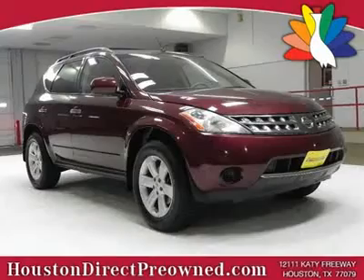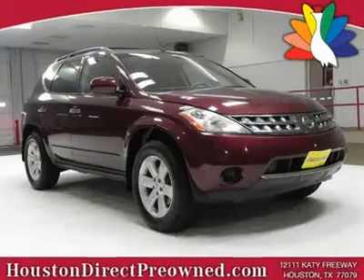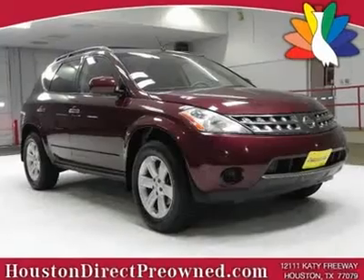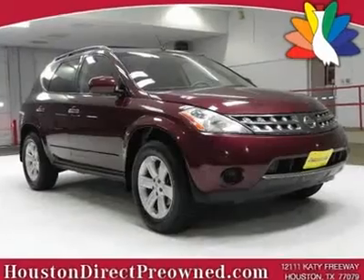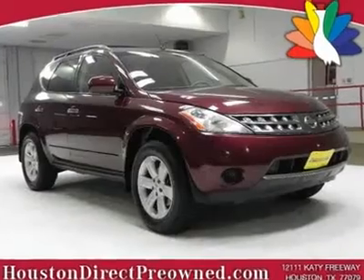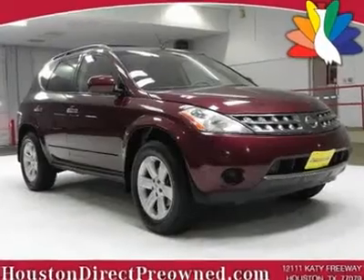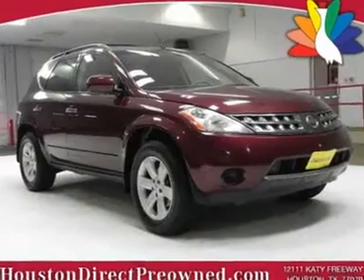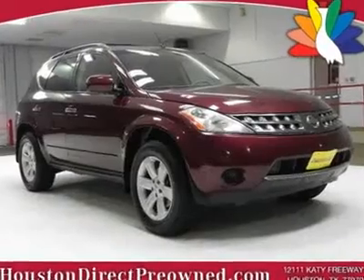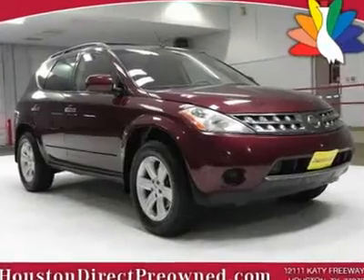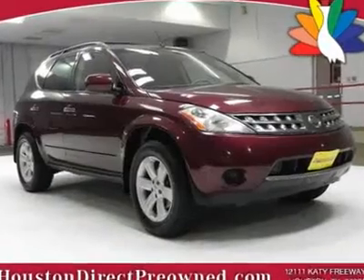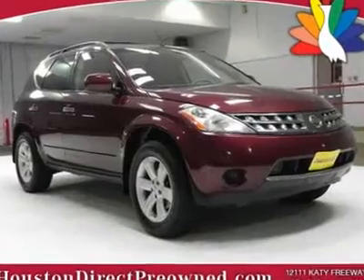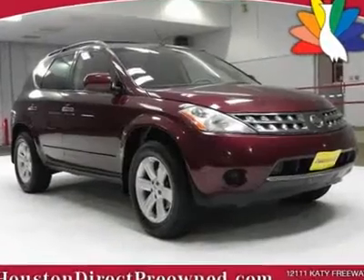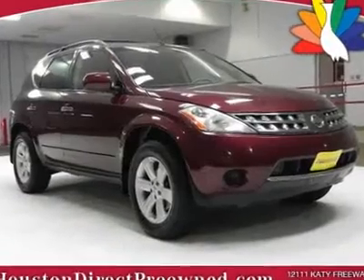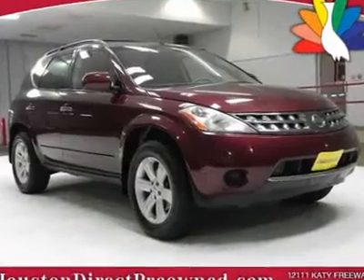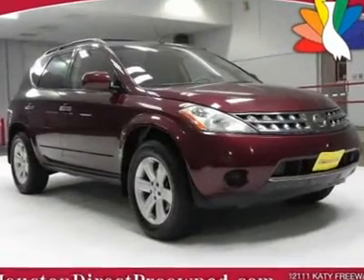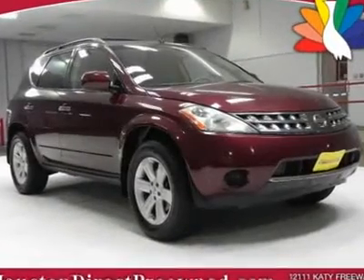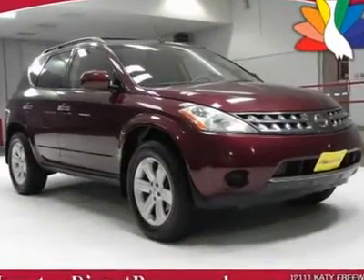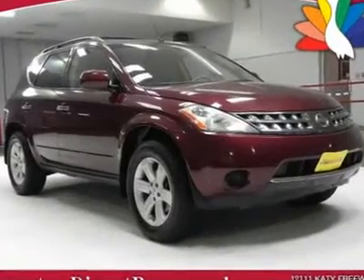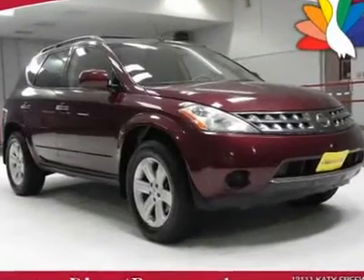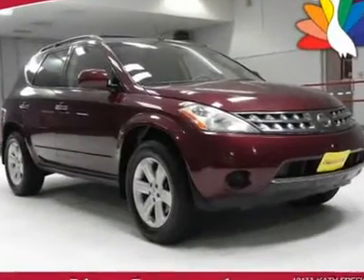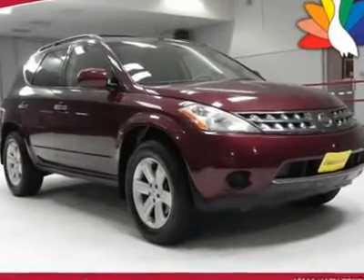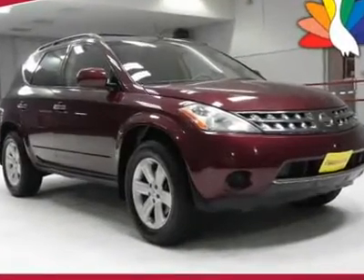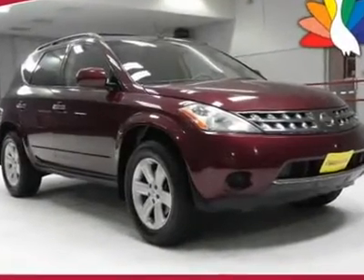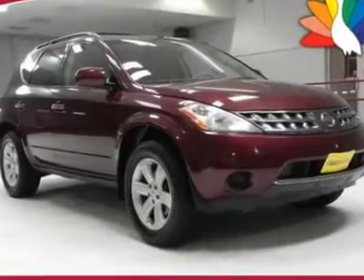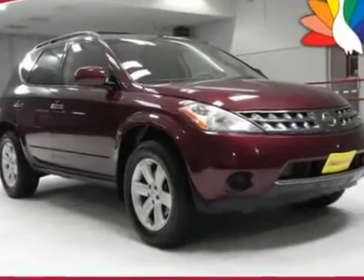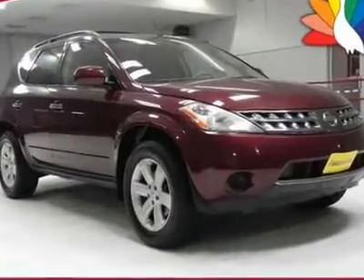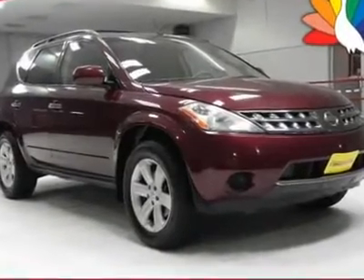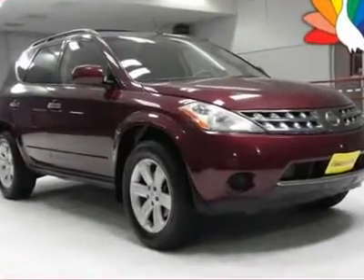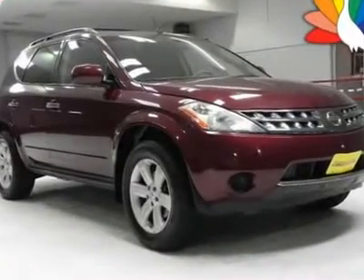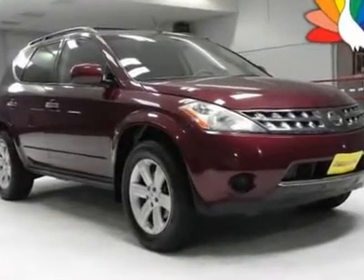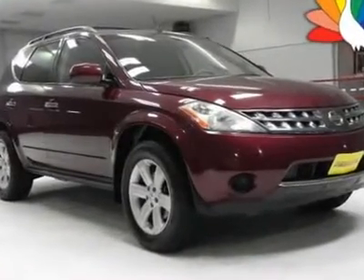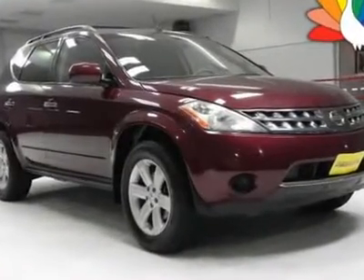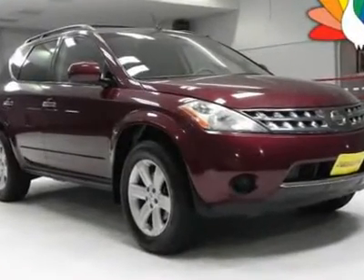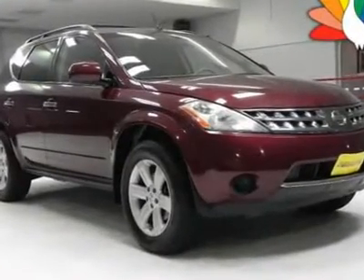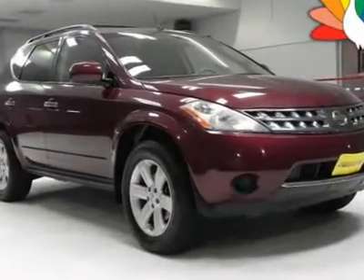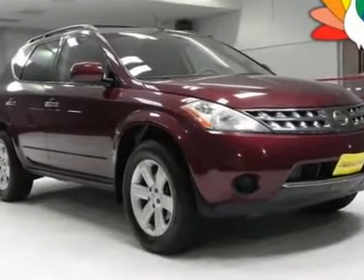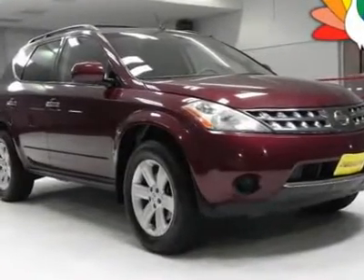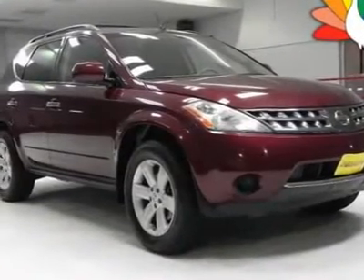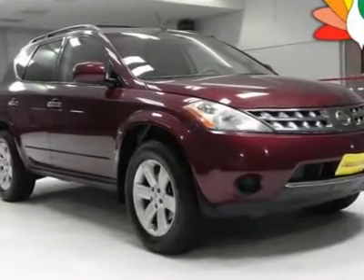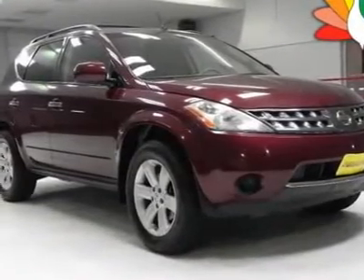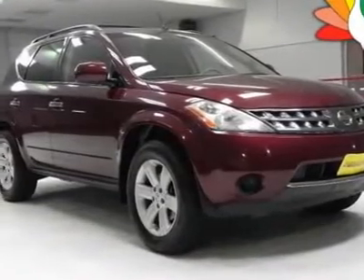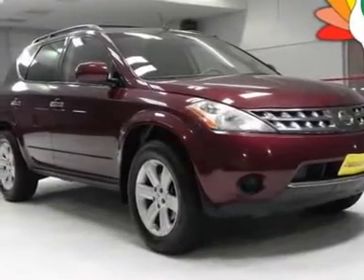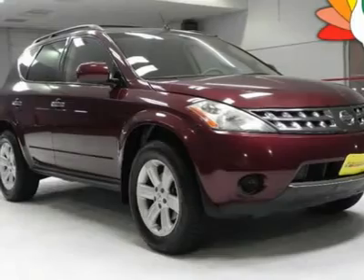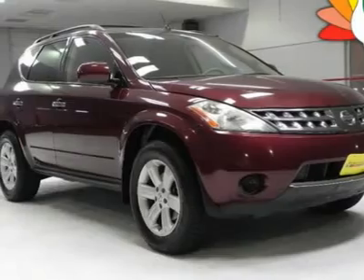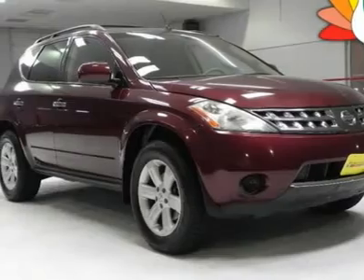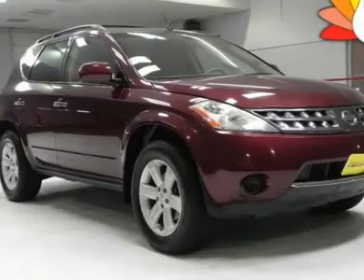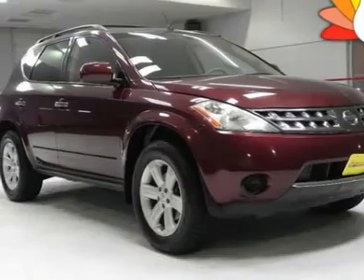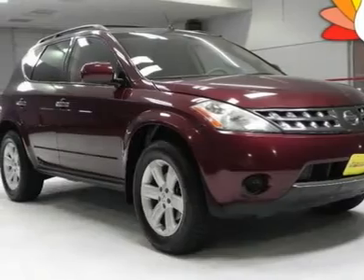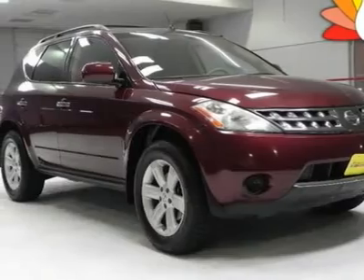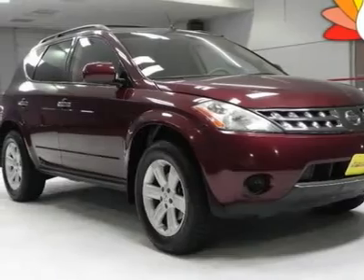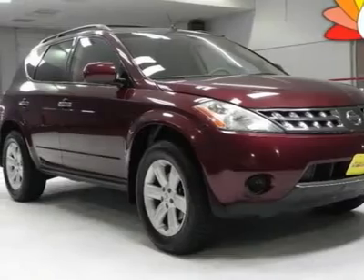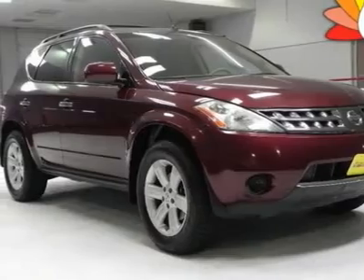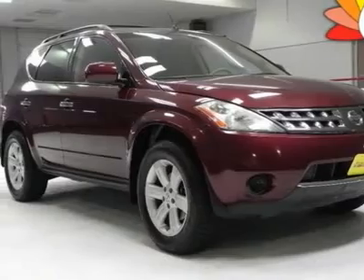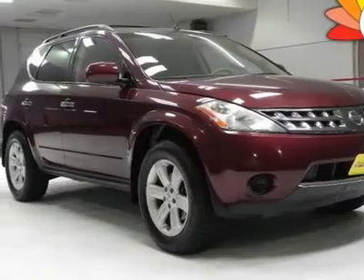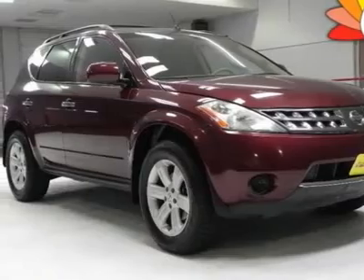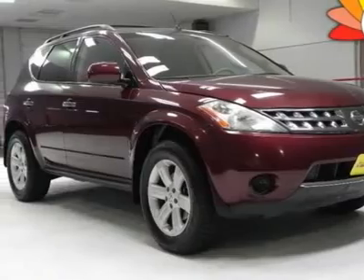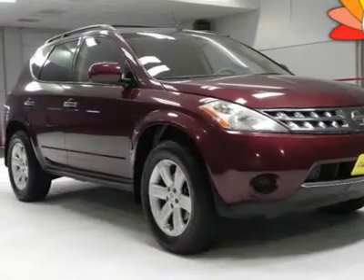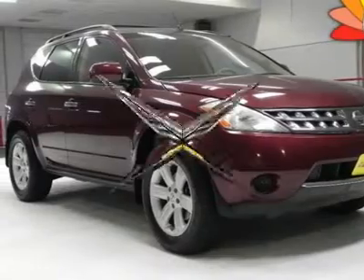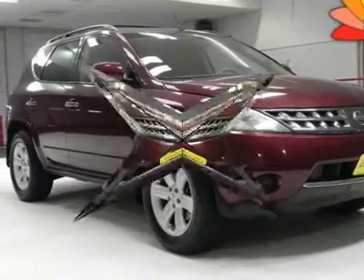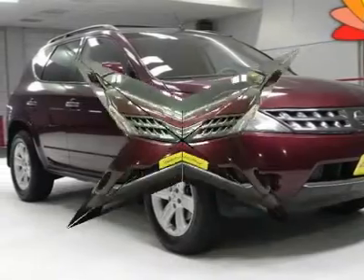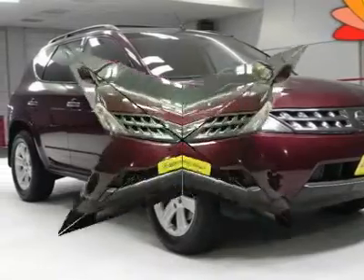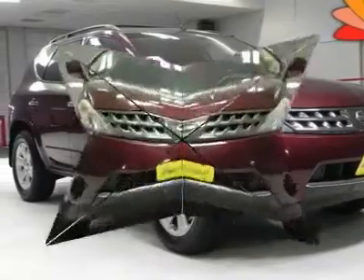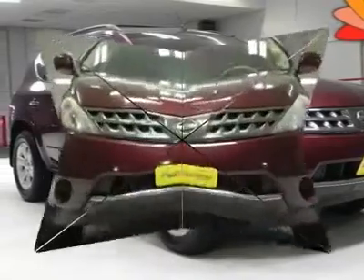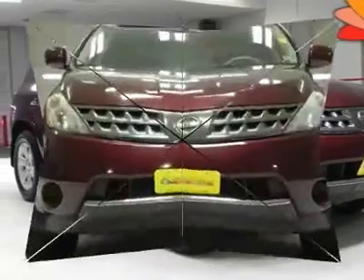We priced this 2007 Nissan Murano to sell quickly. You will find that this vehicle is loaded with options like: